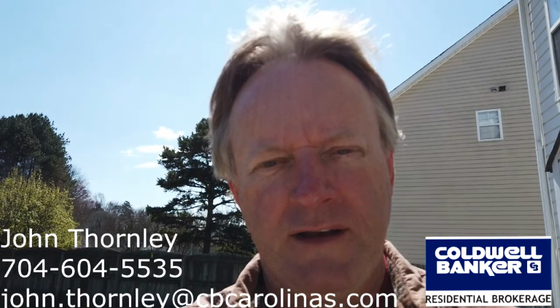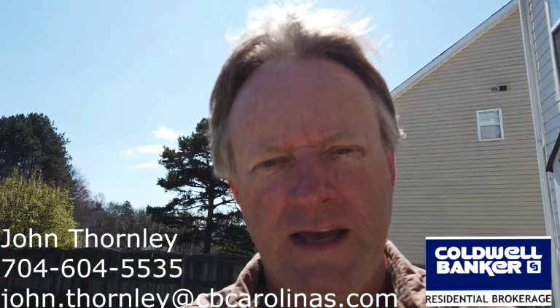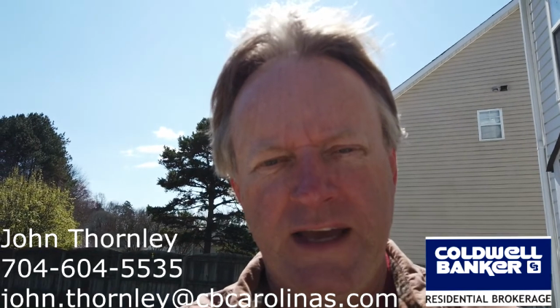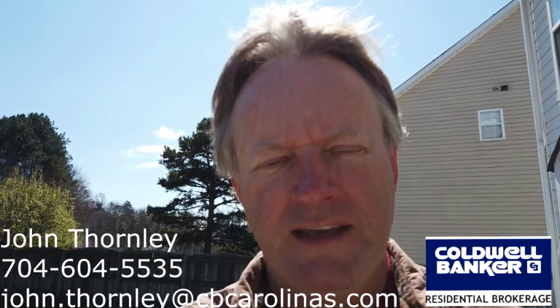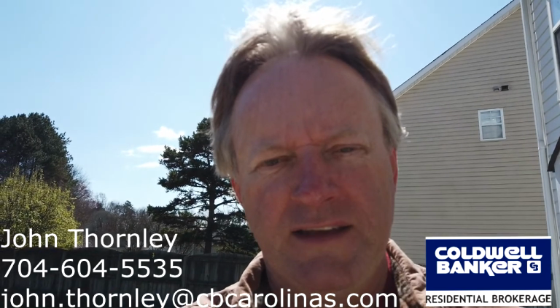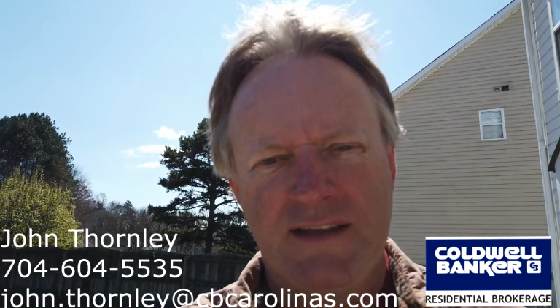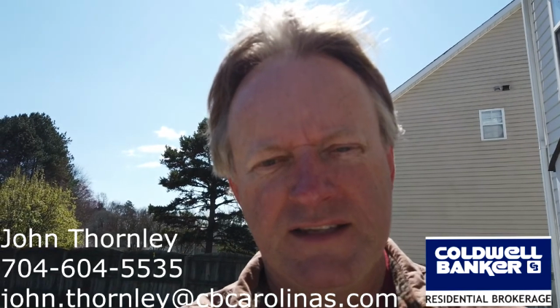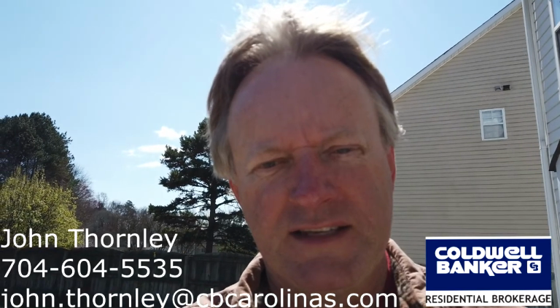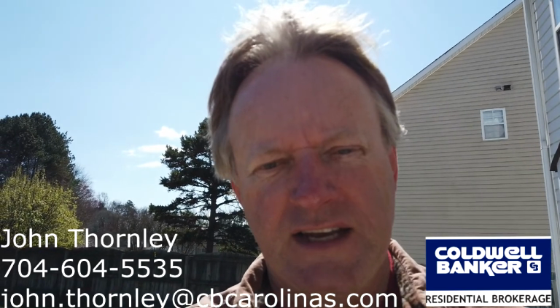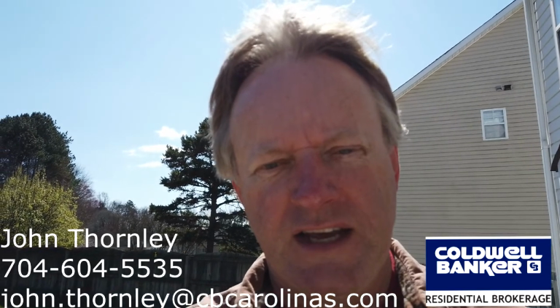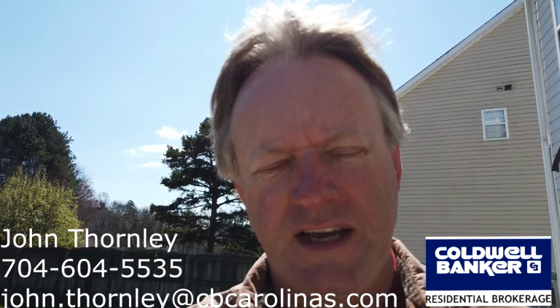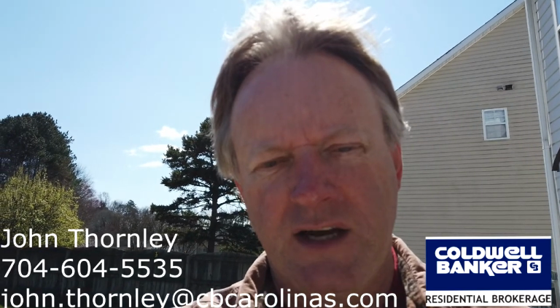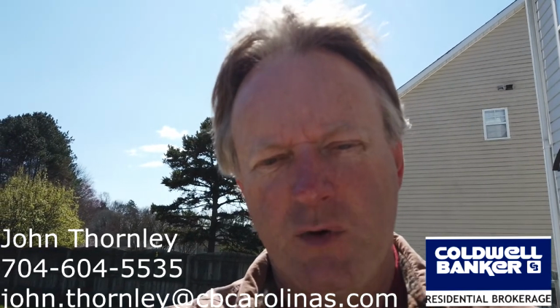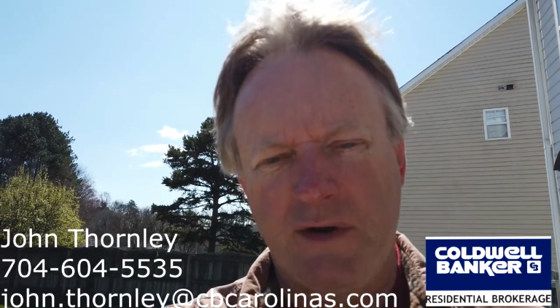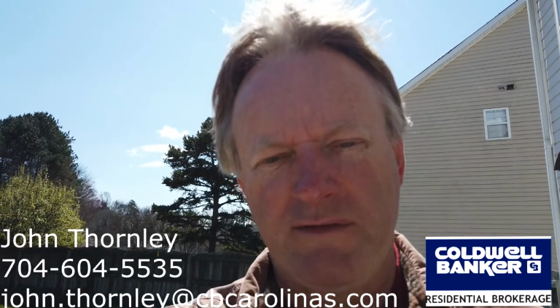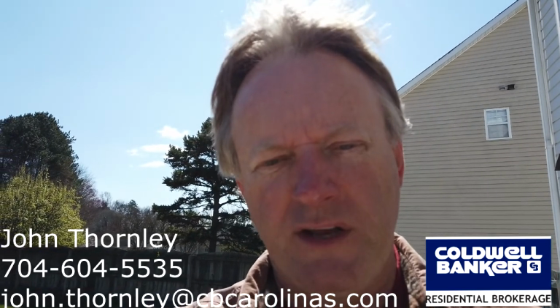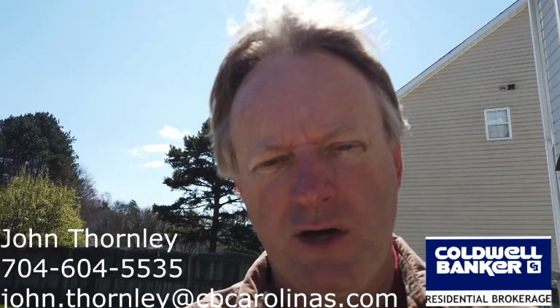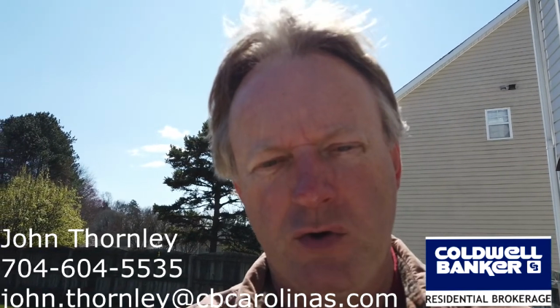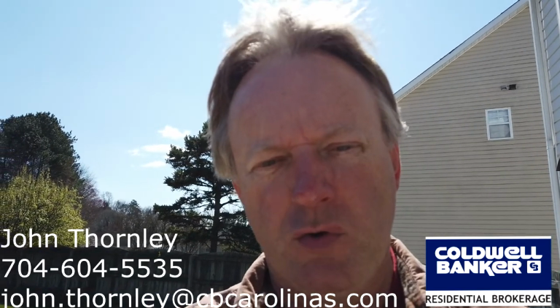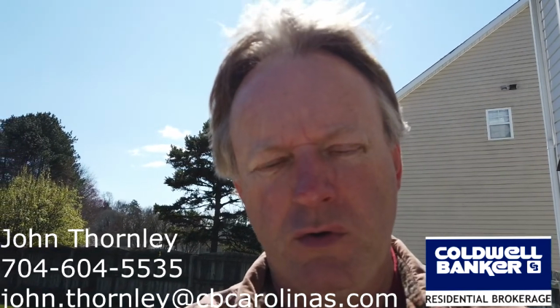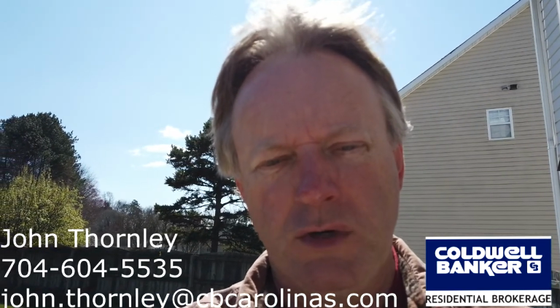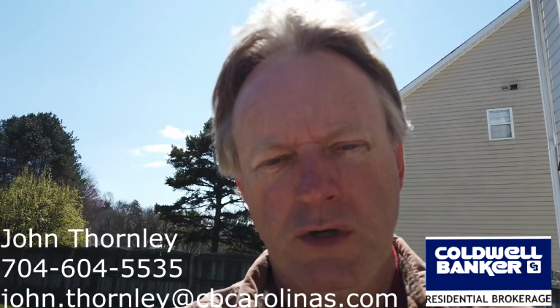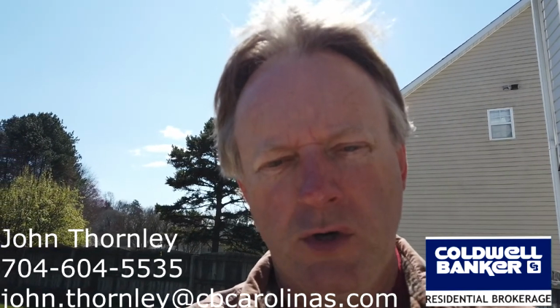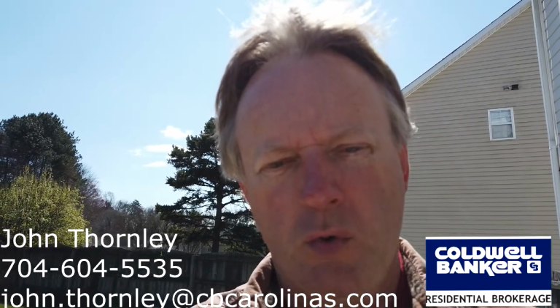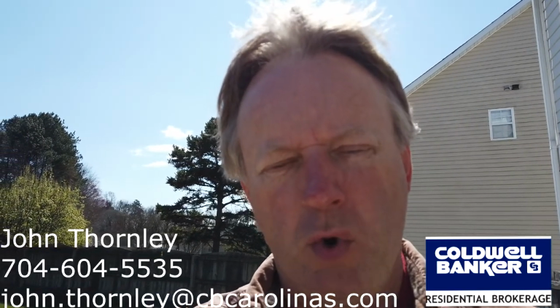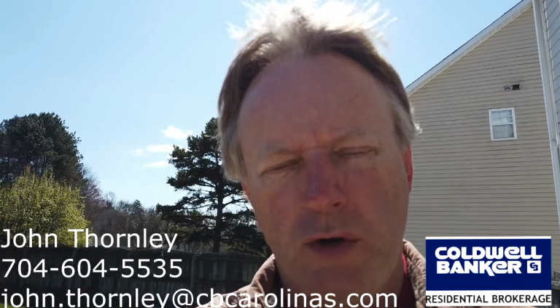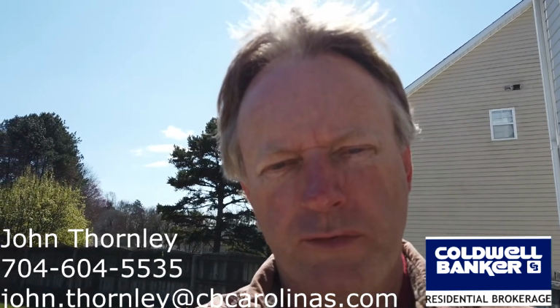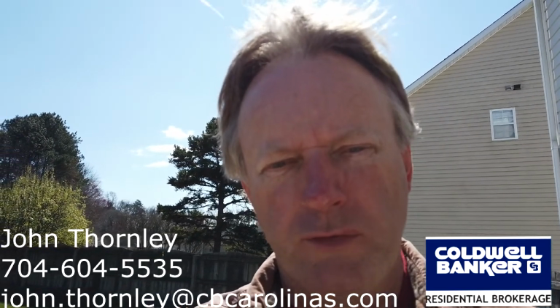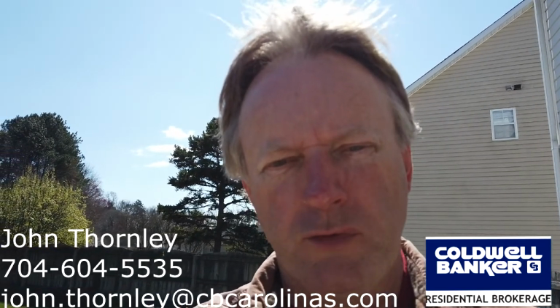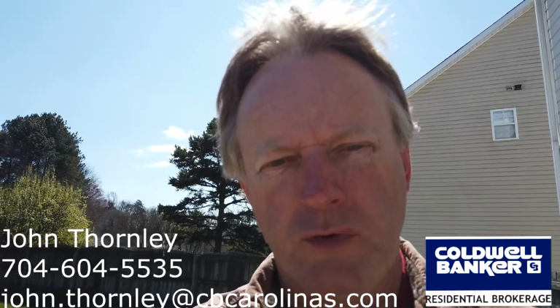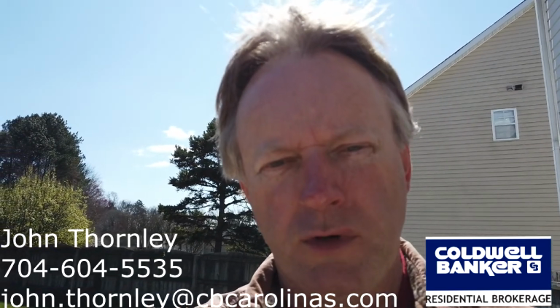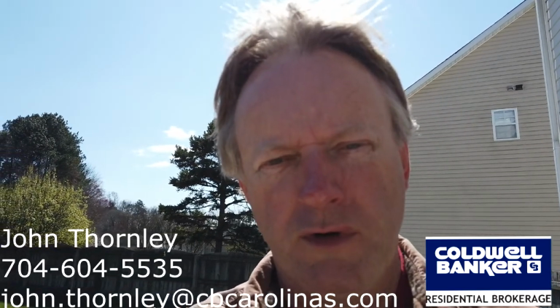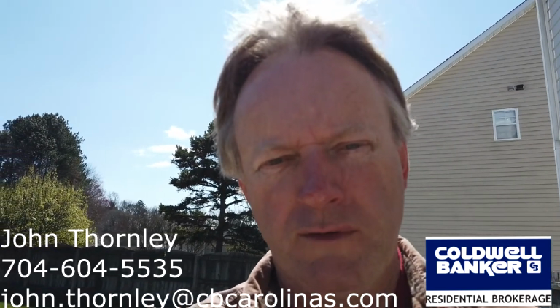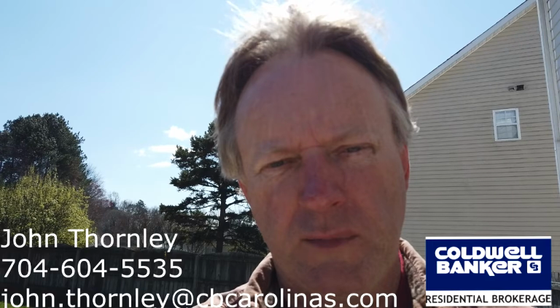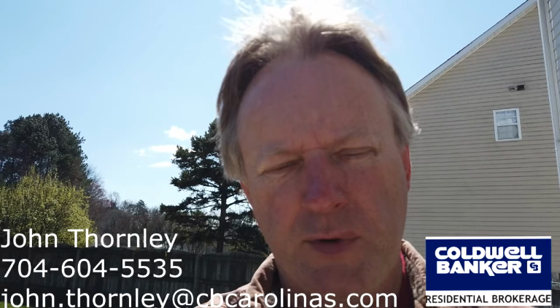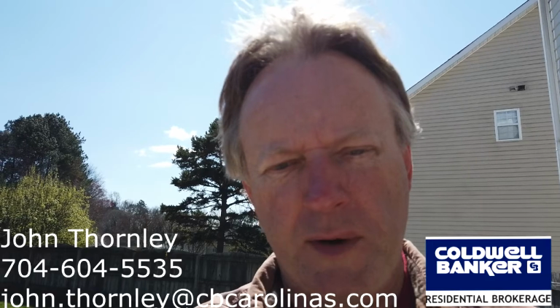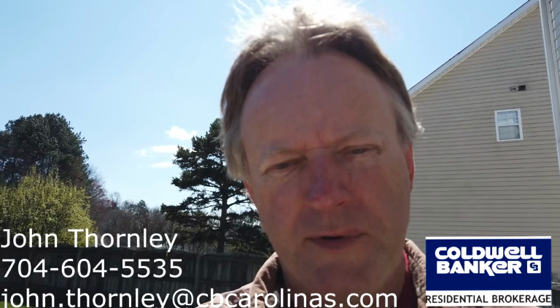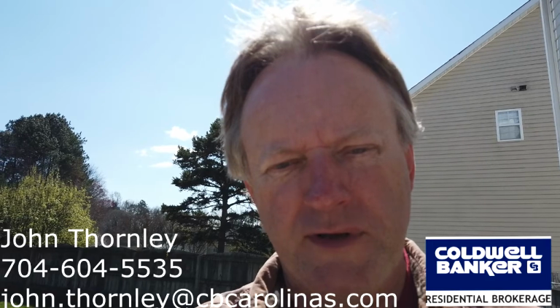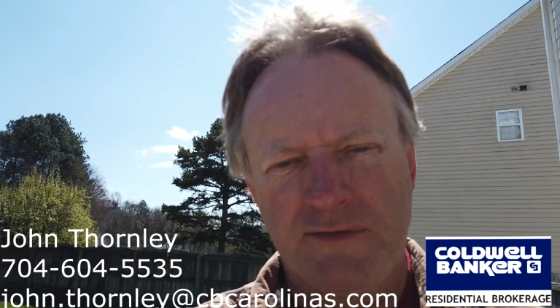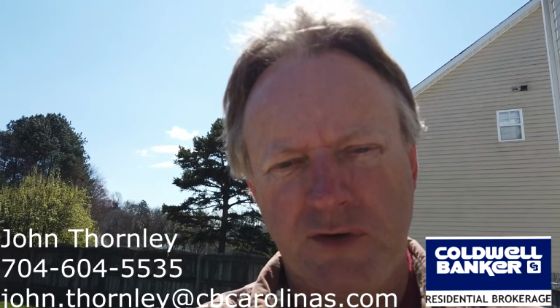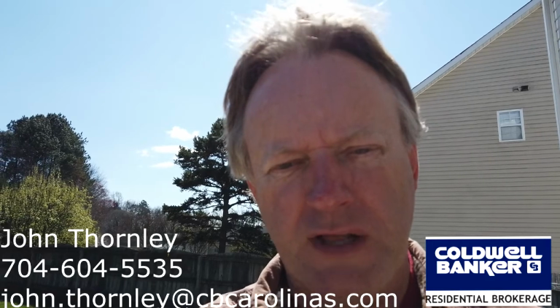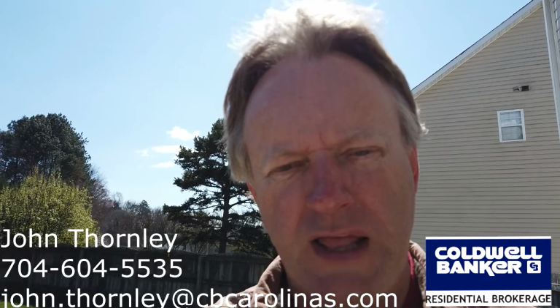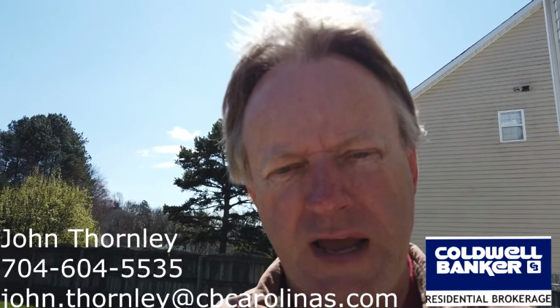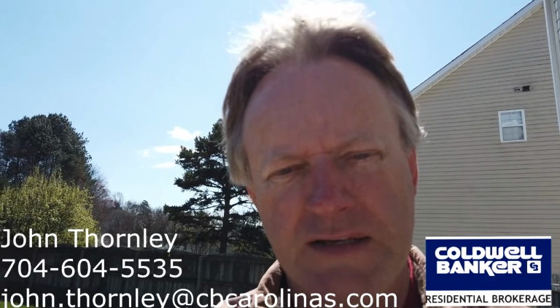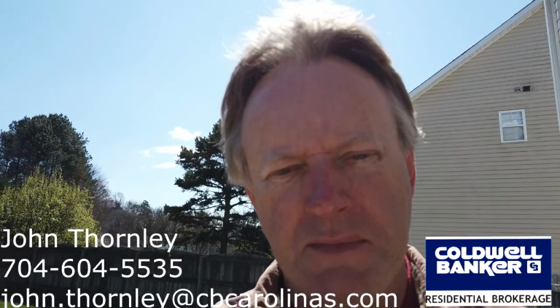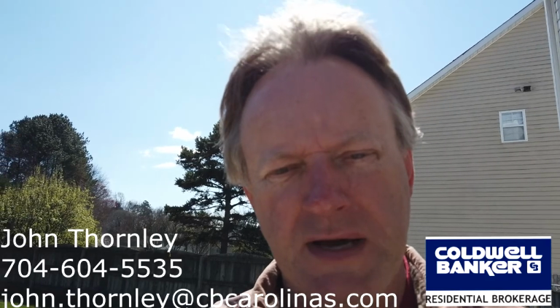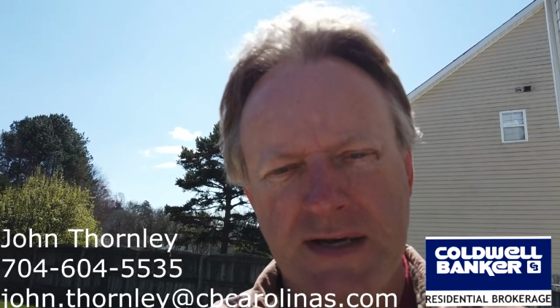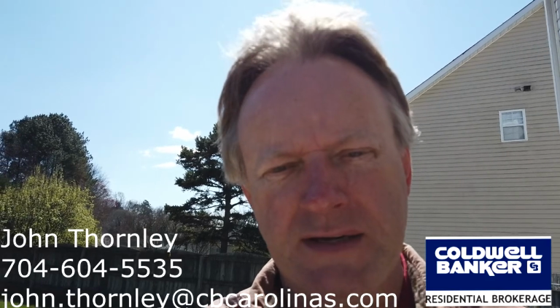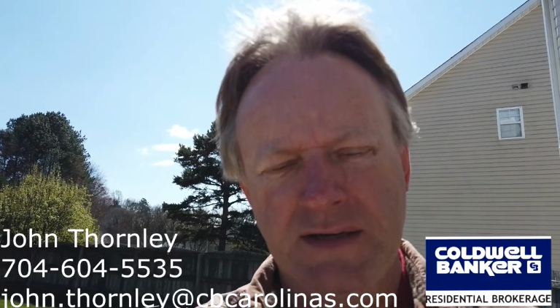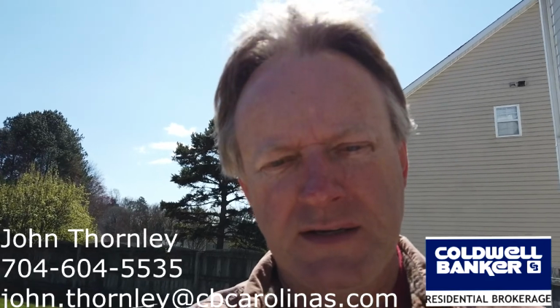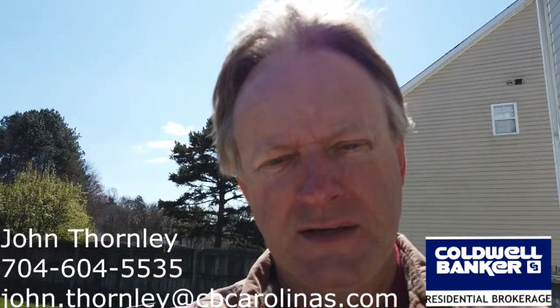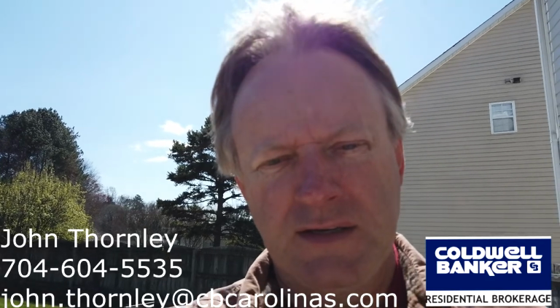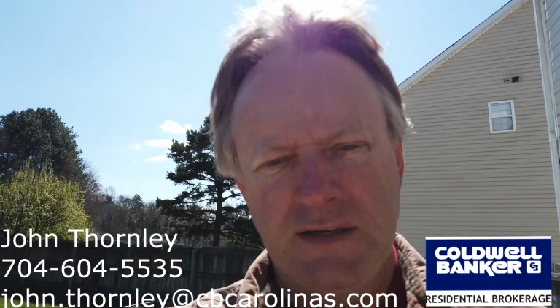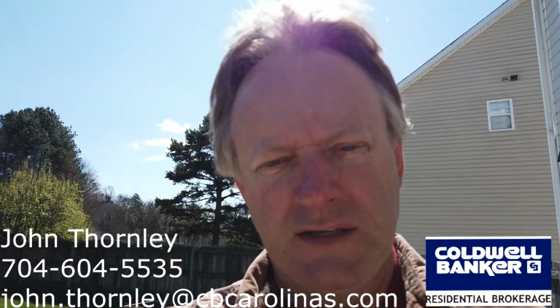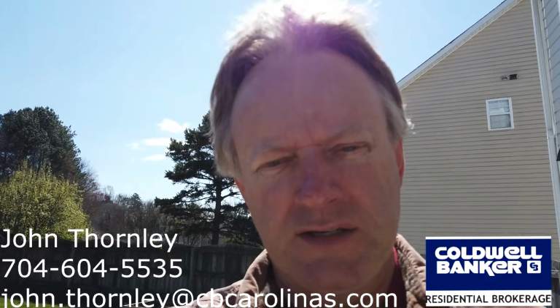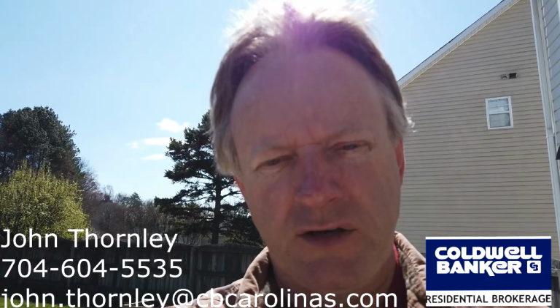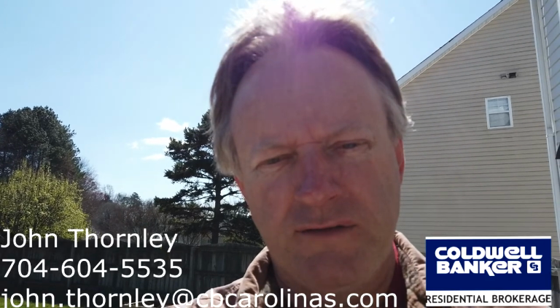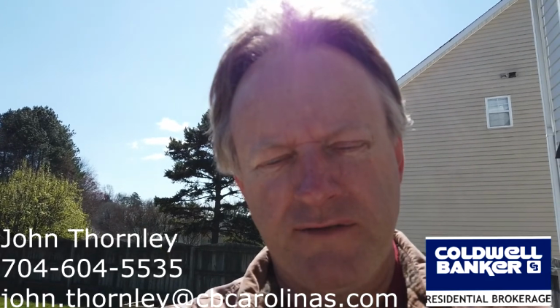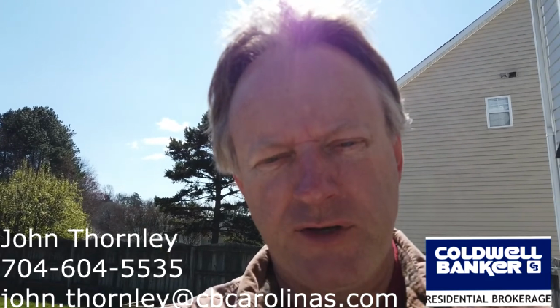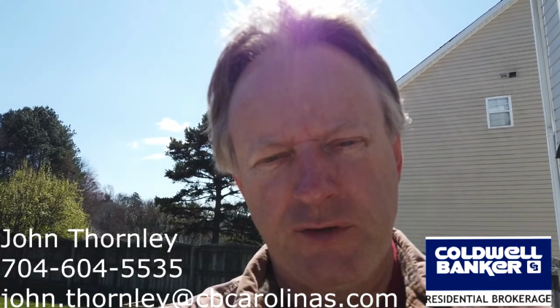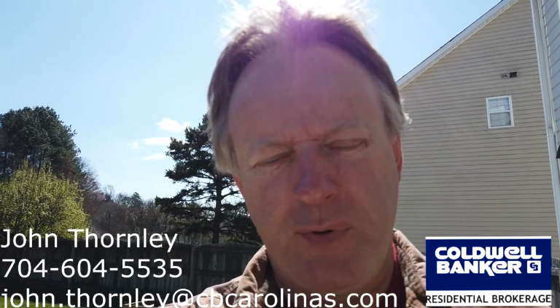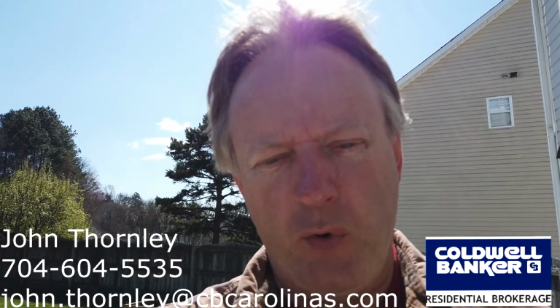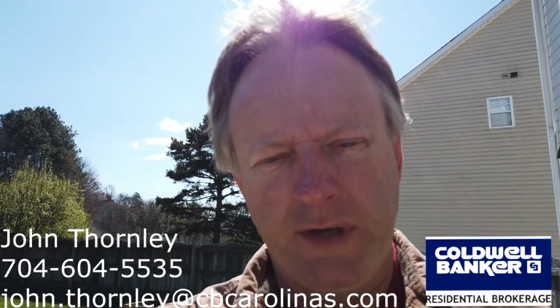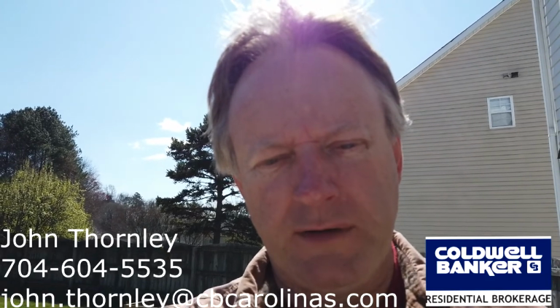Hey, this is a quick video walkthrough of a property for a client of mine. It's on Vineyard Point.